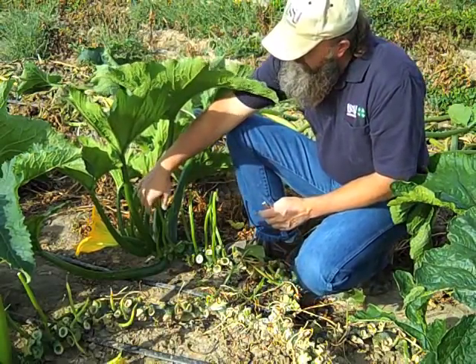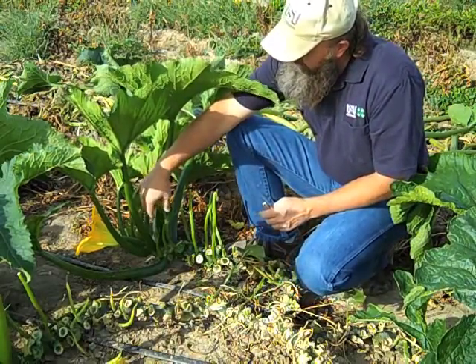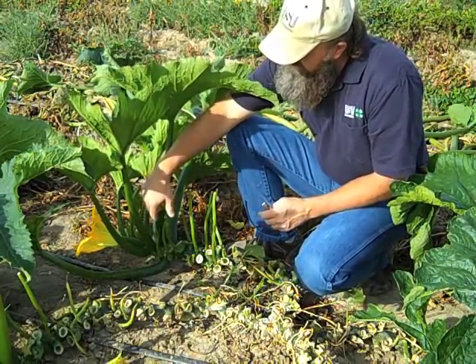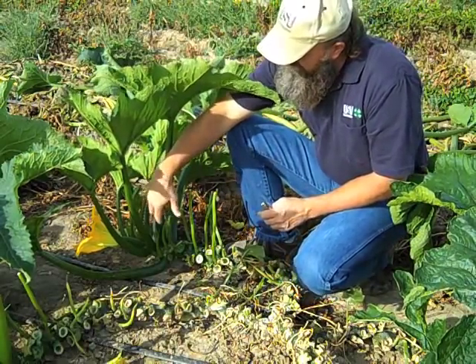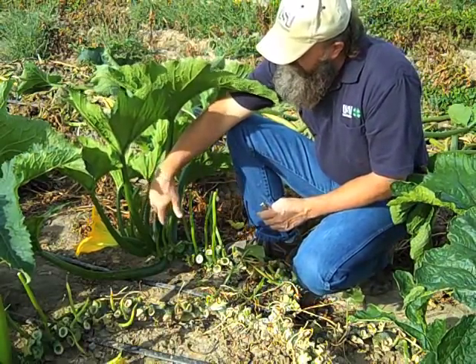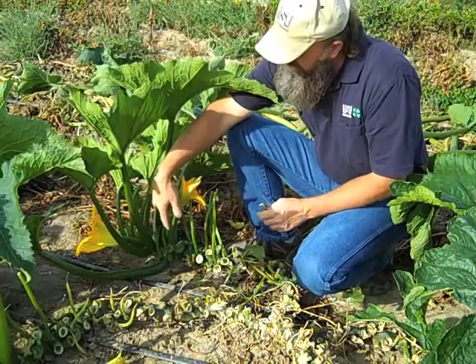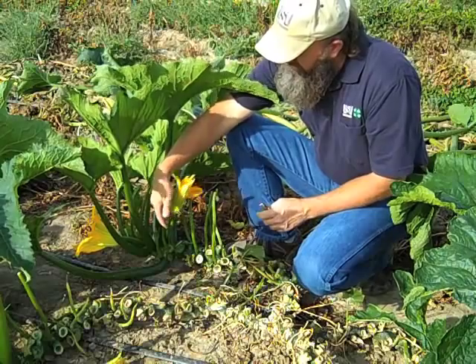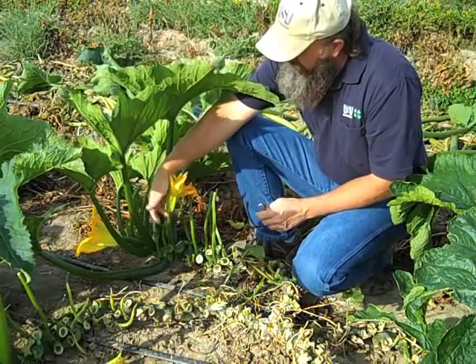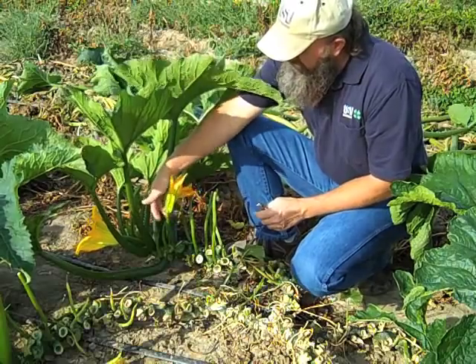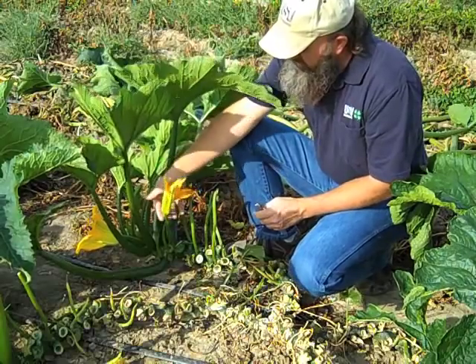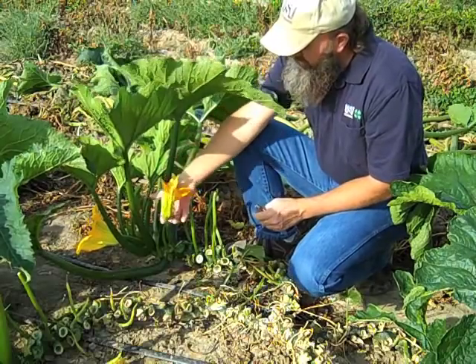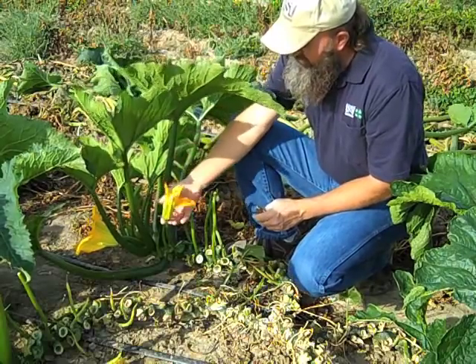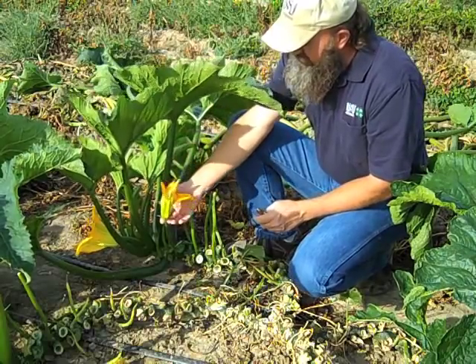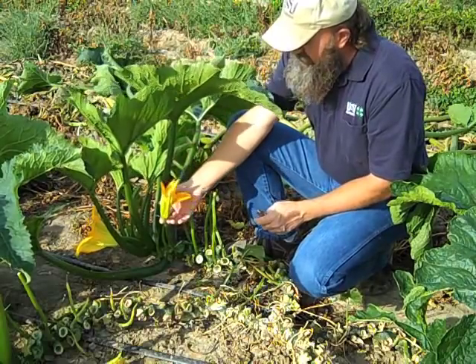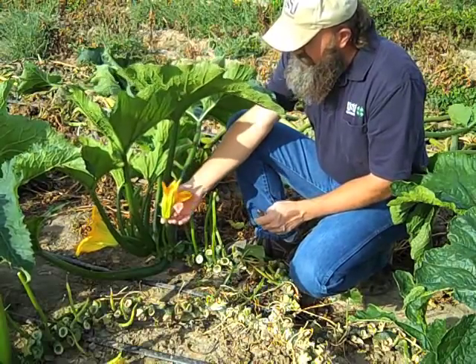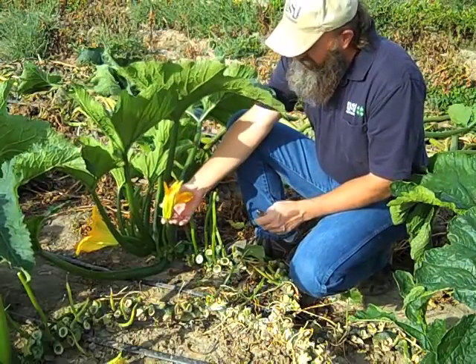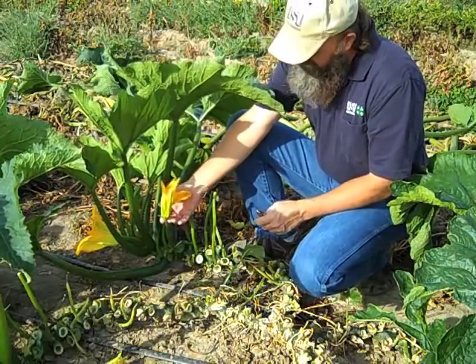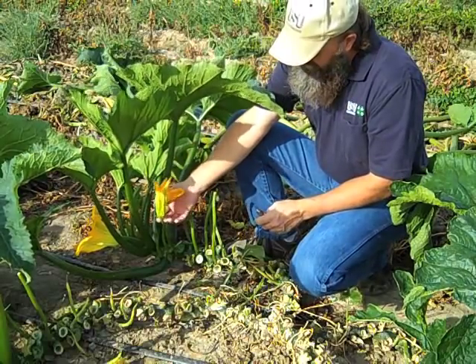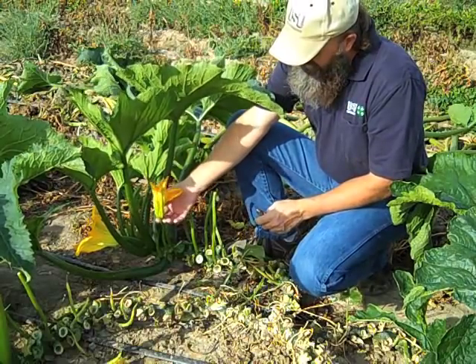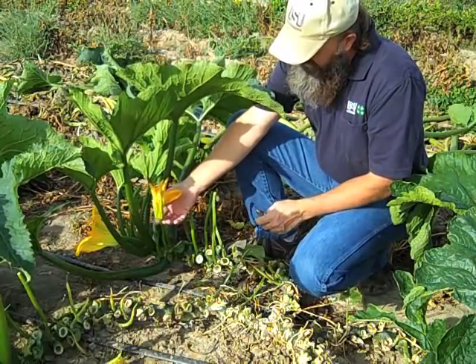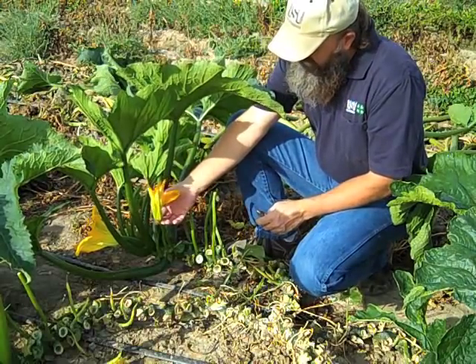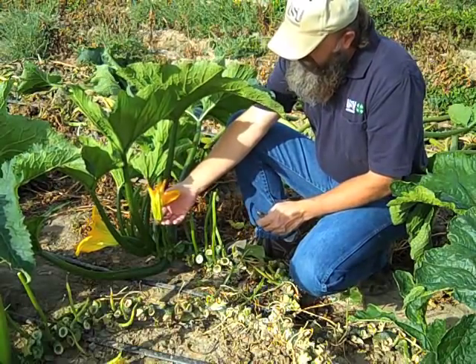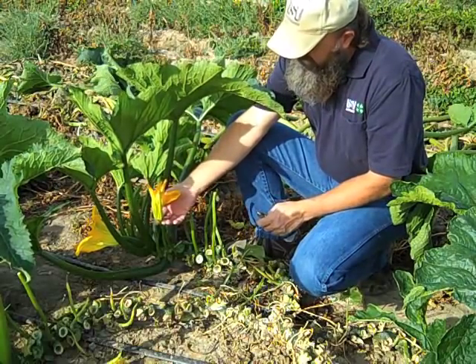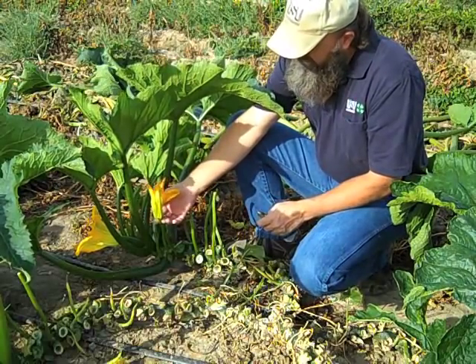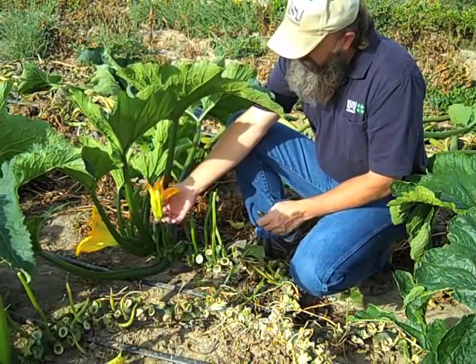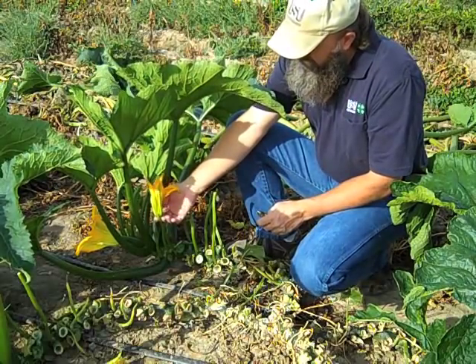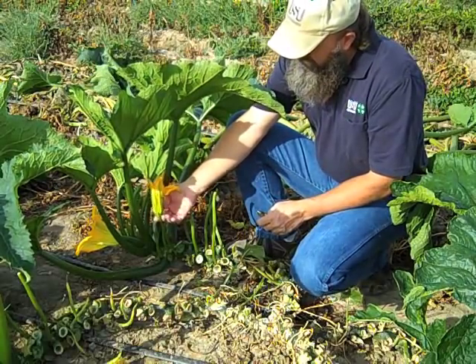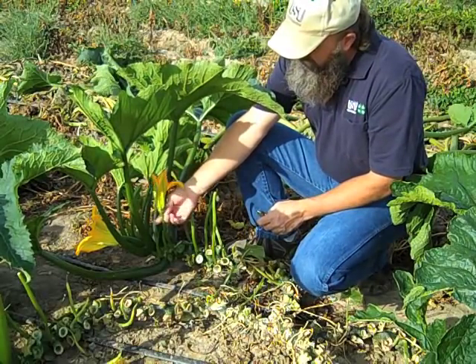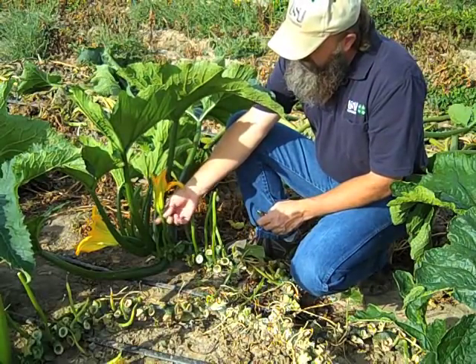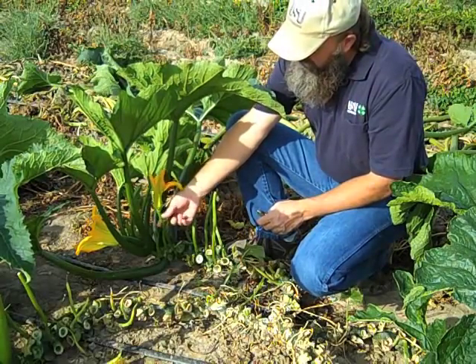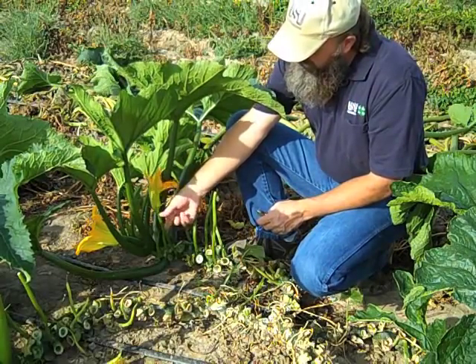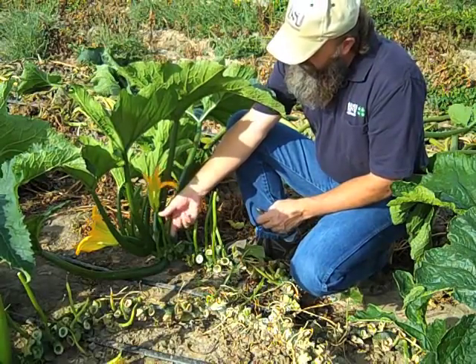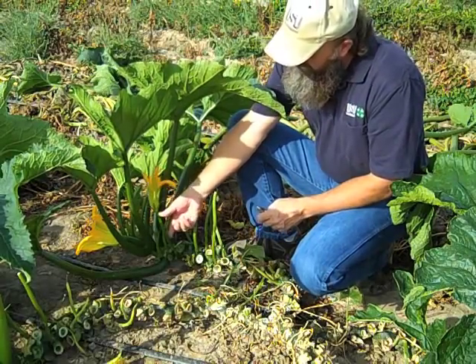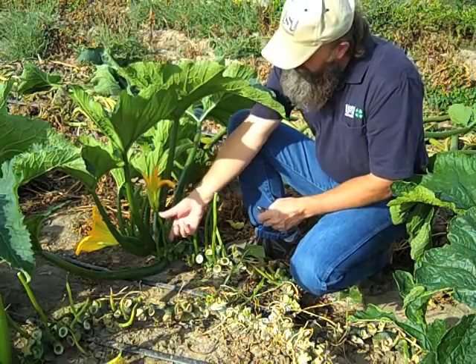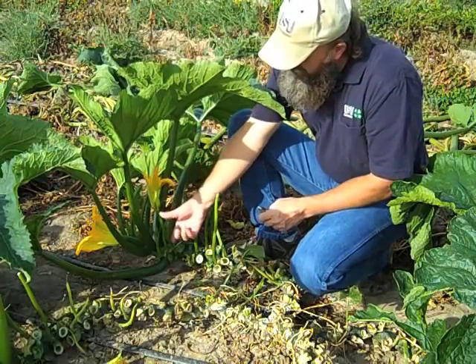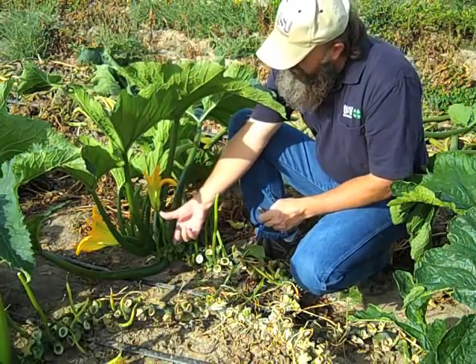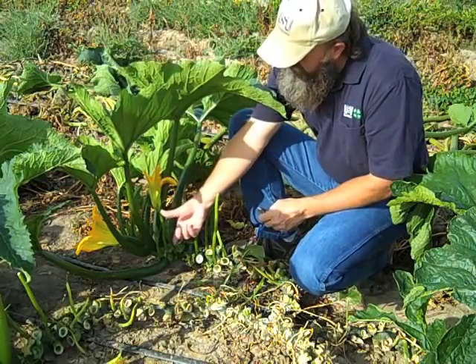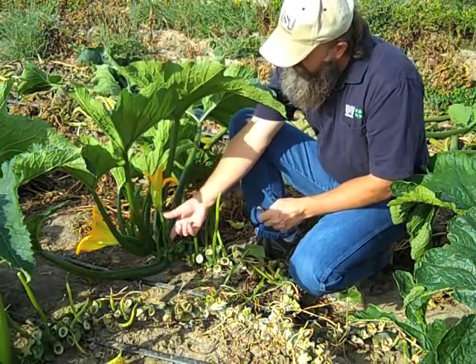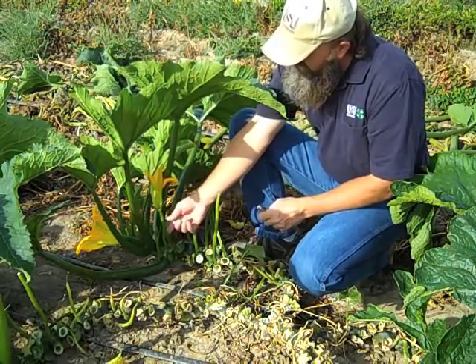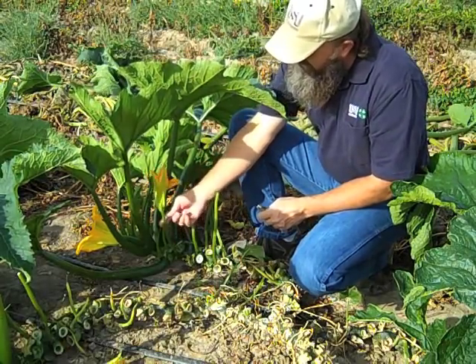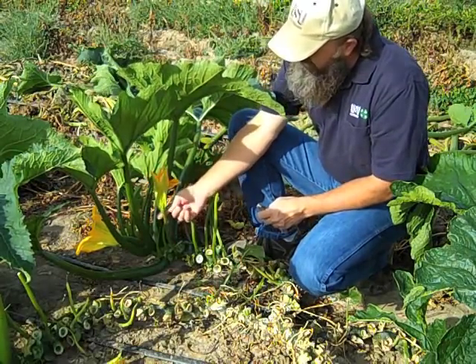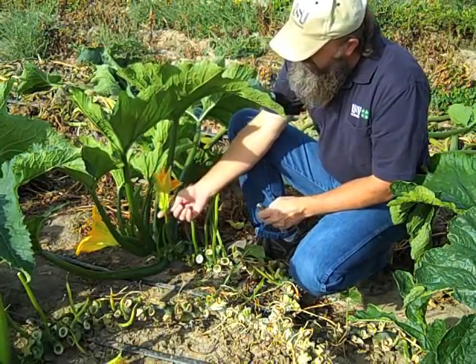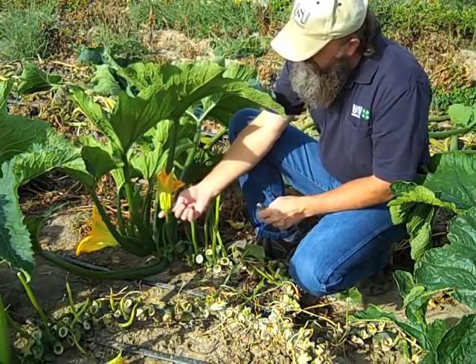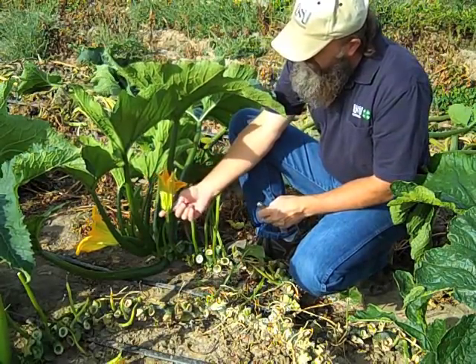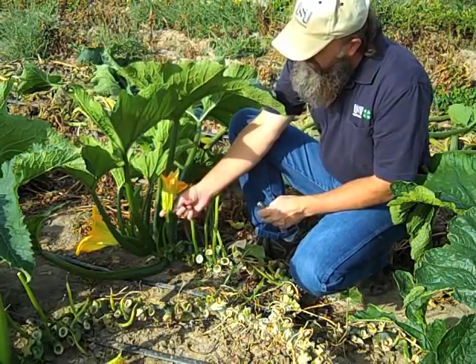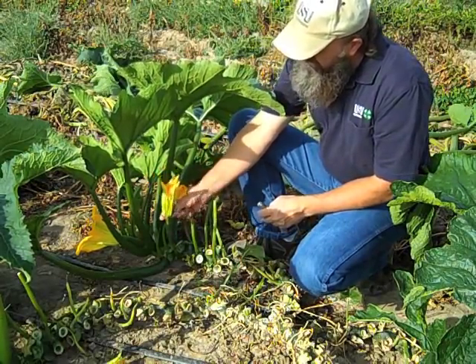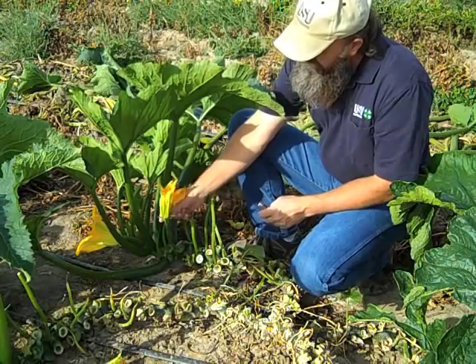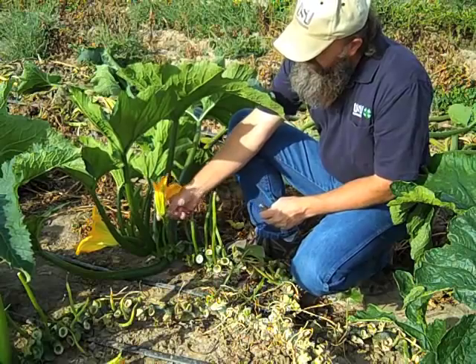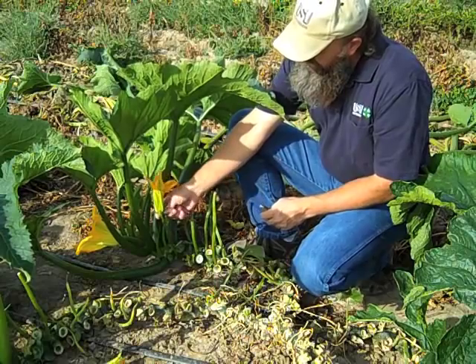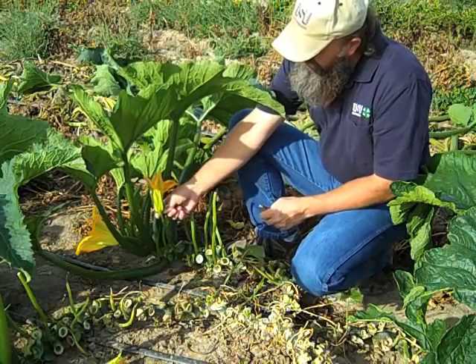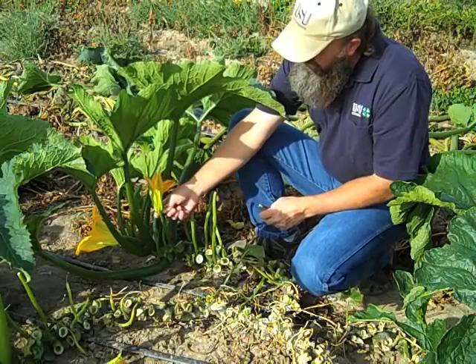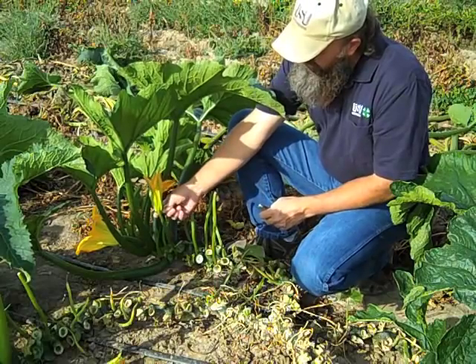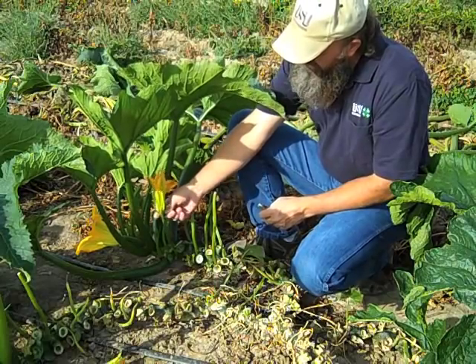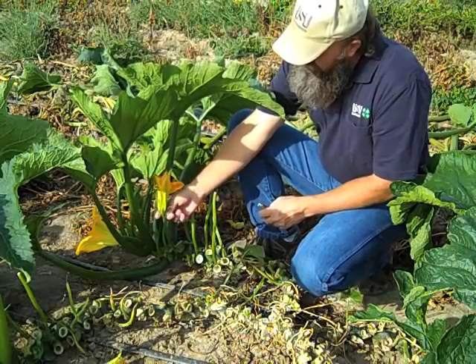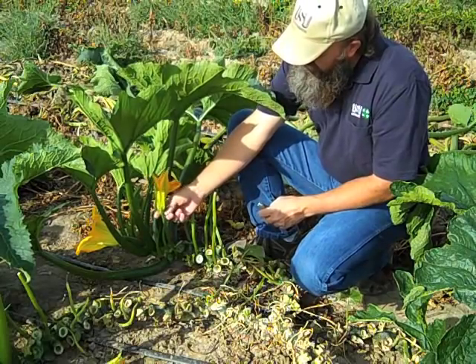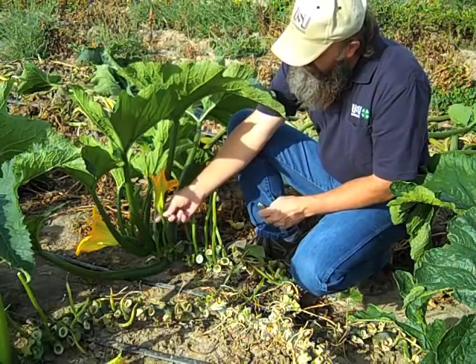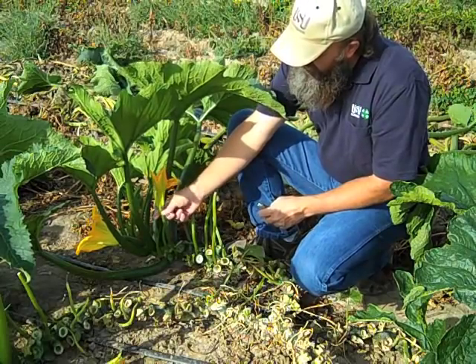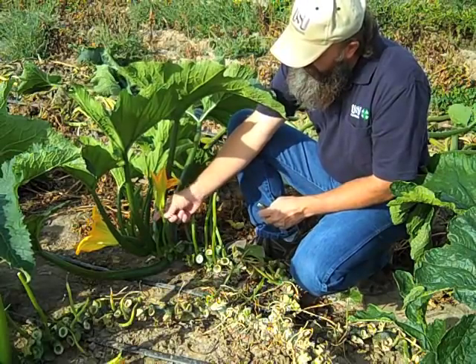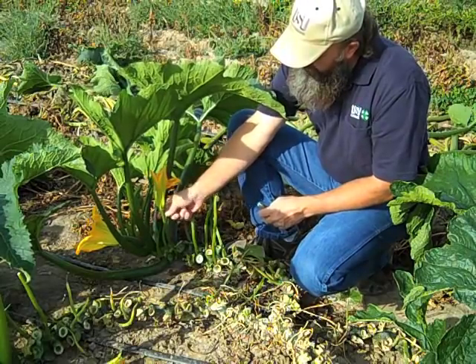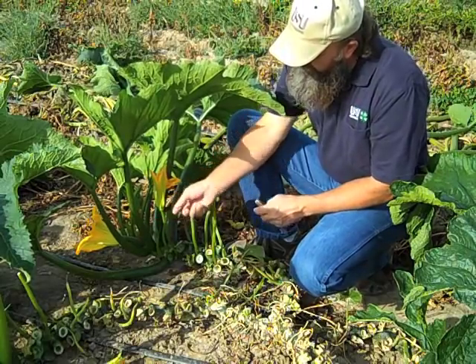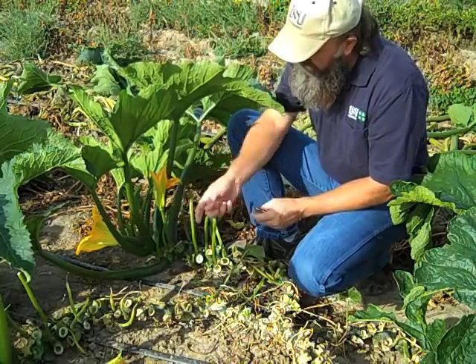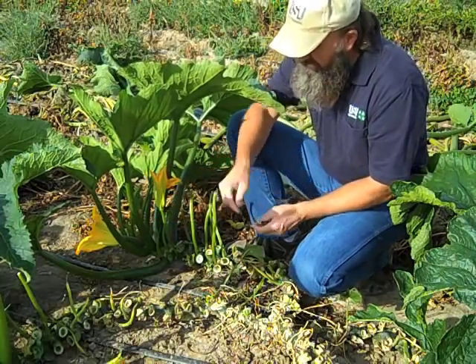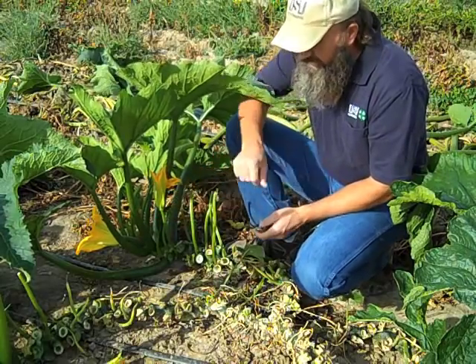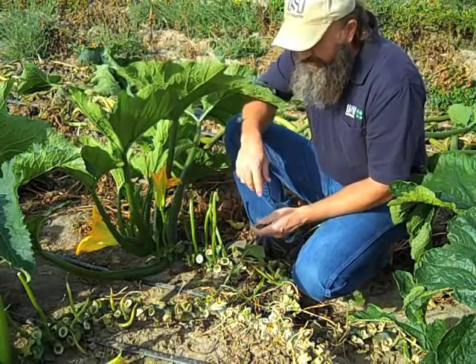Here's that male blossom — you couldn't see it in that other spot. That's what the male blossom is: just a long stalk, and then the blossom. There's no fruit behind that.